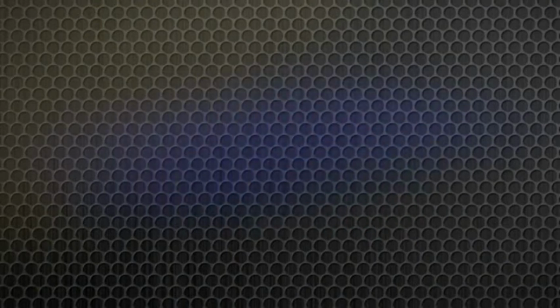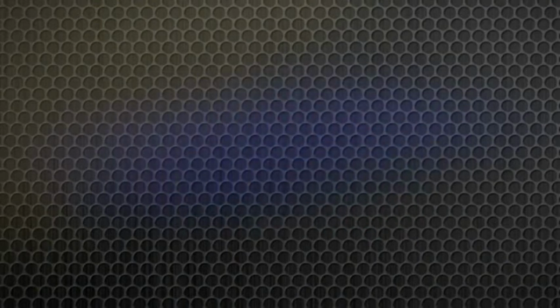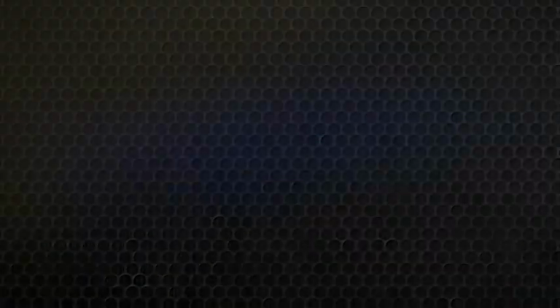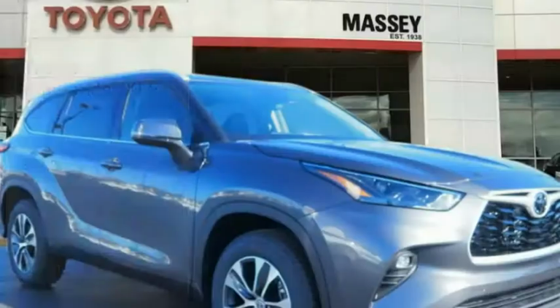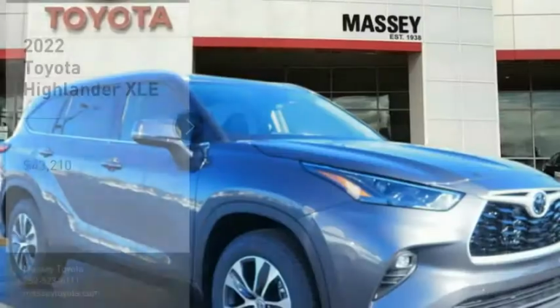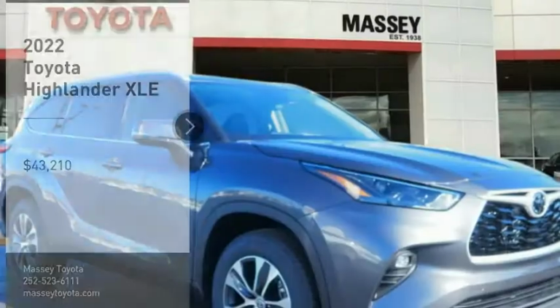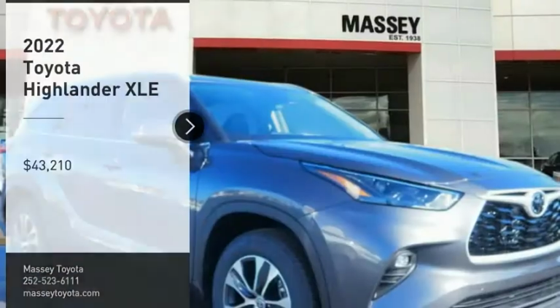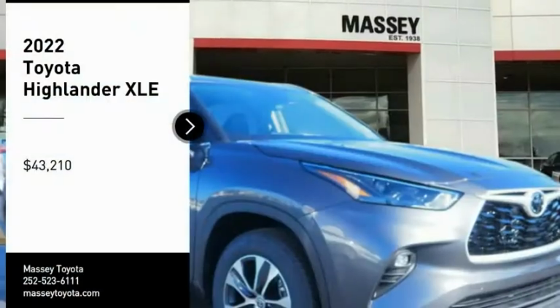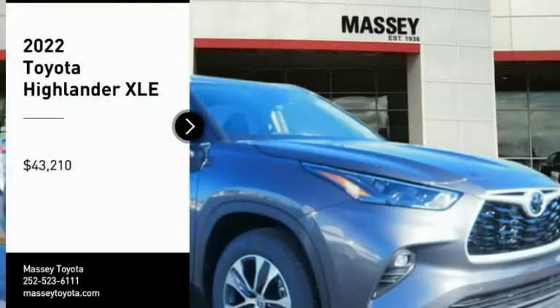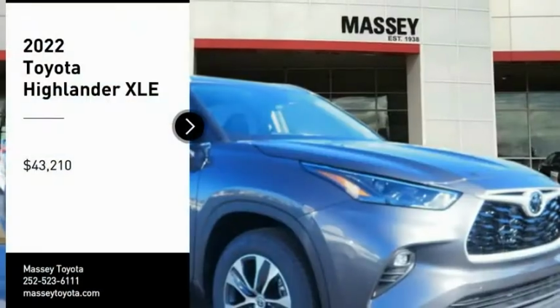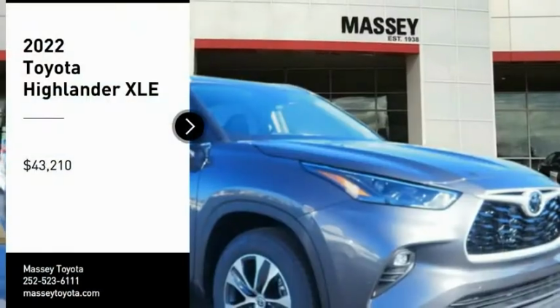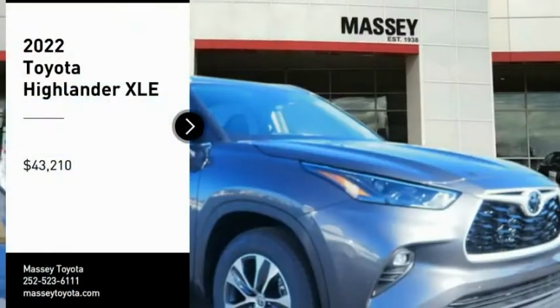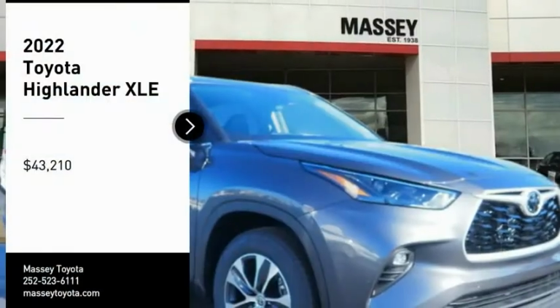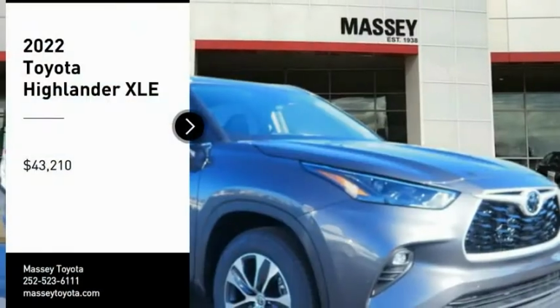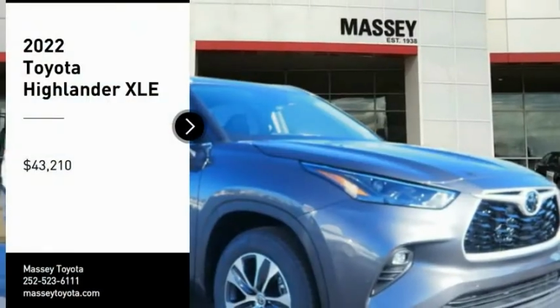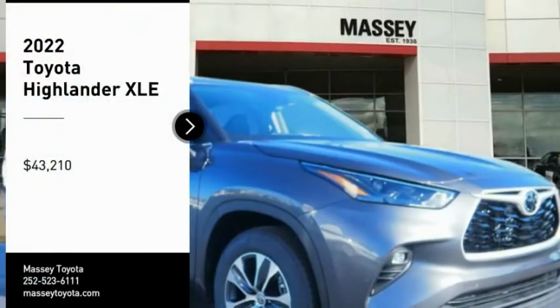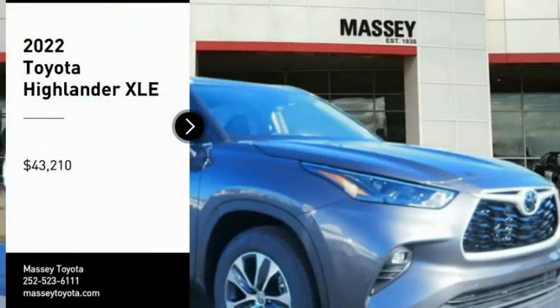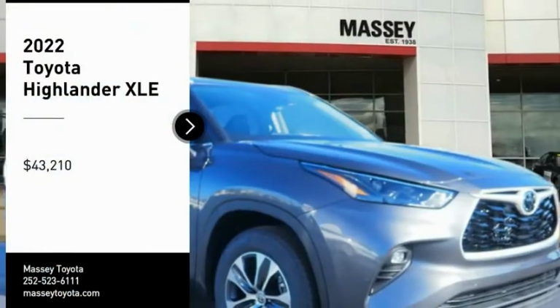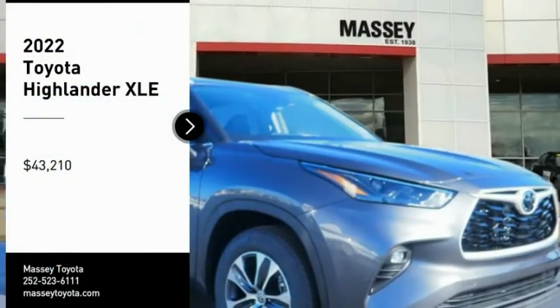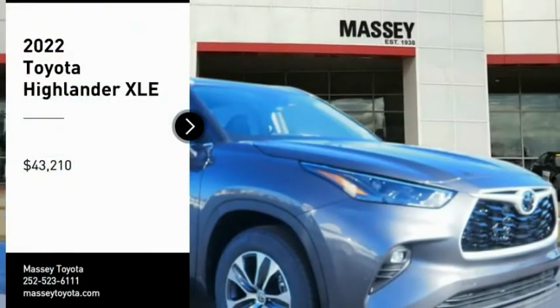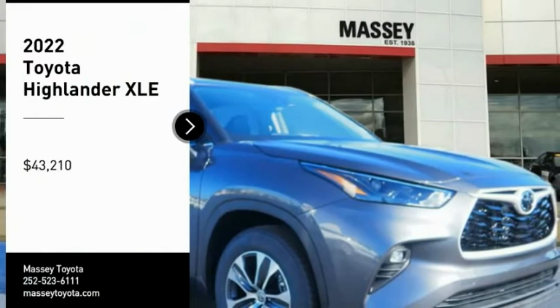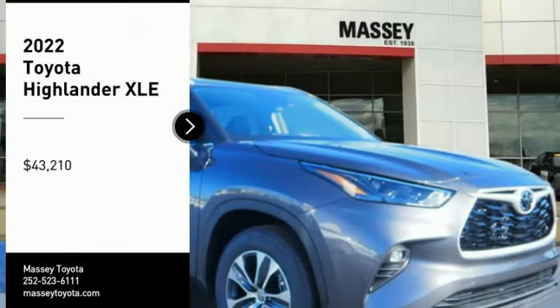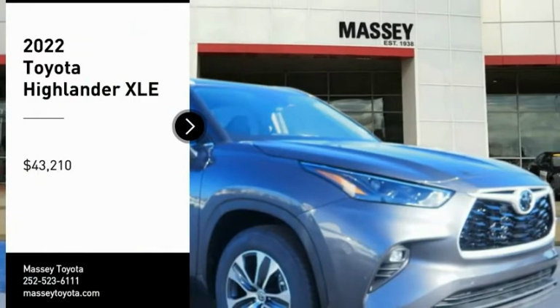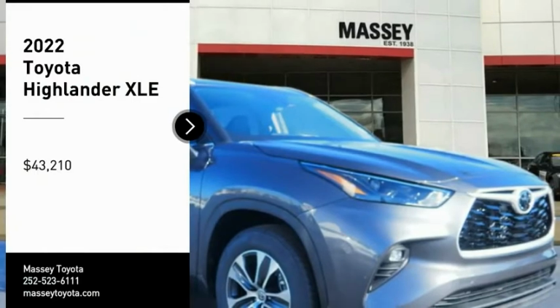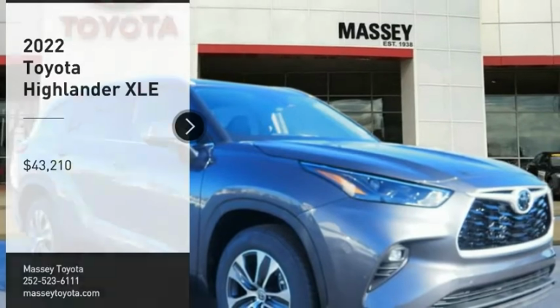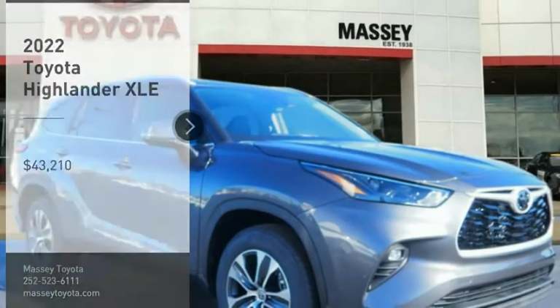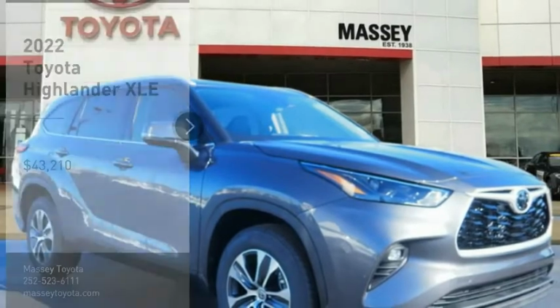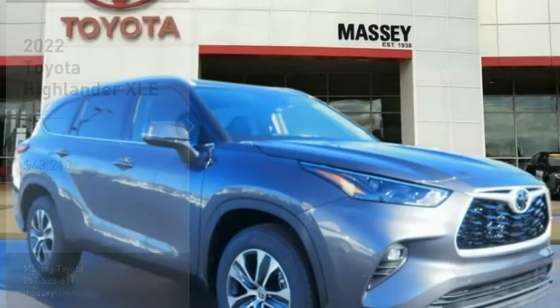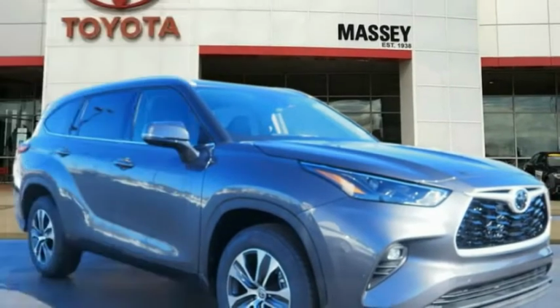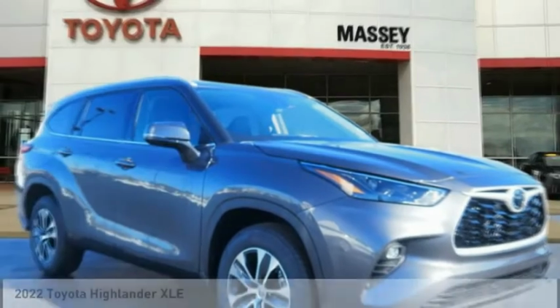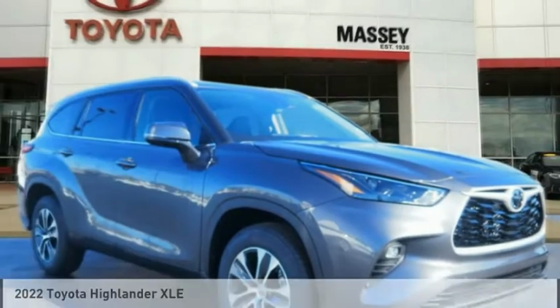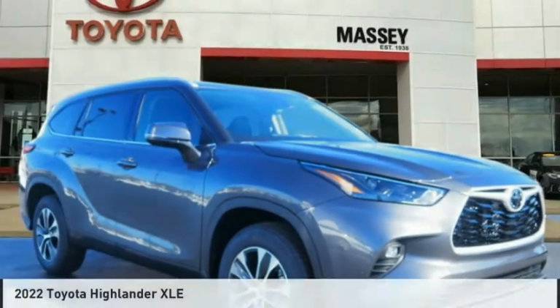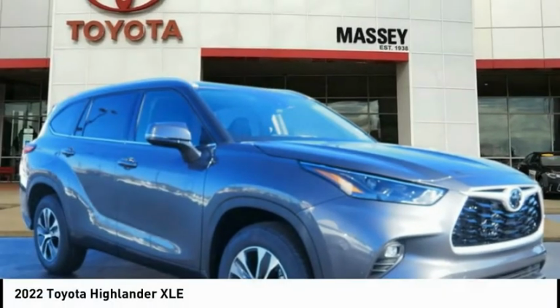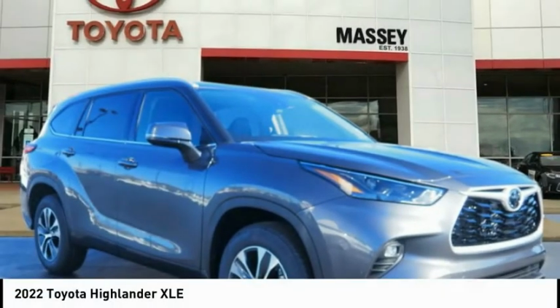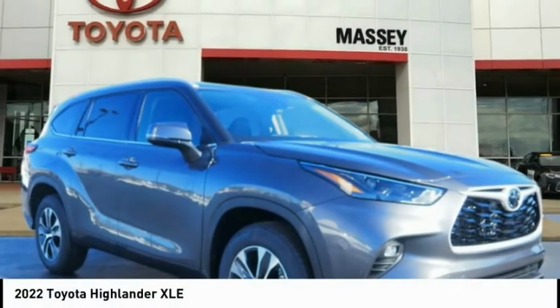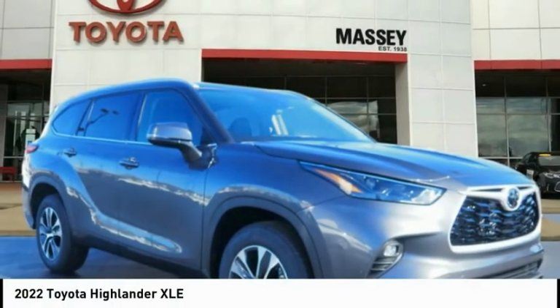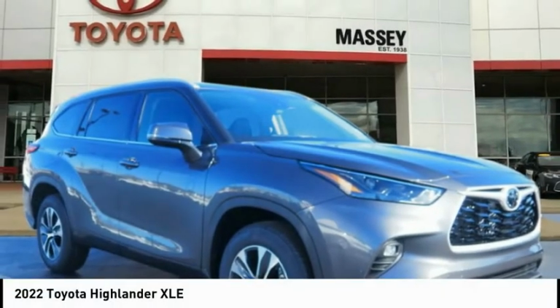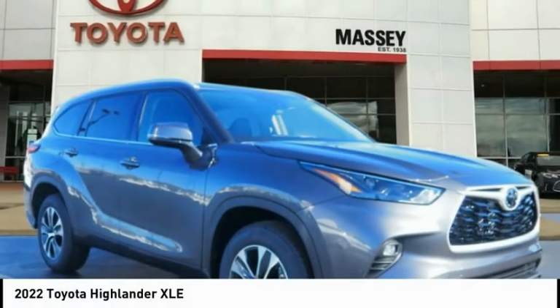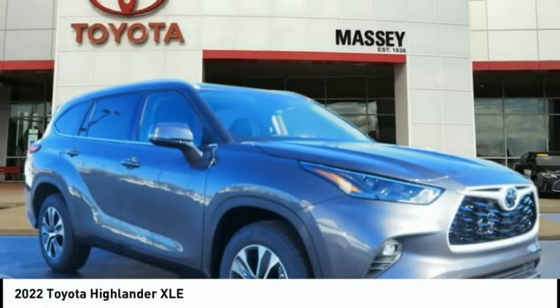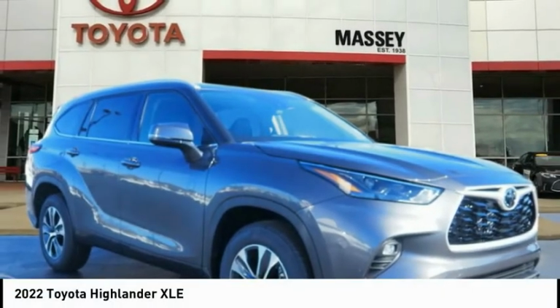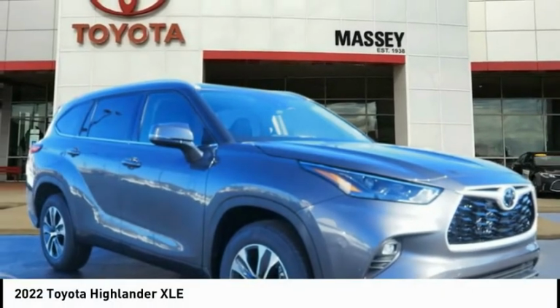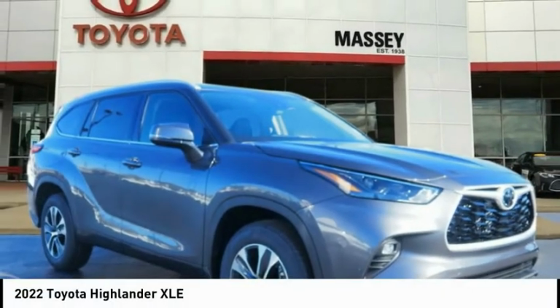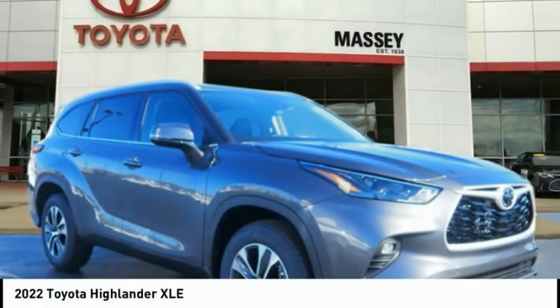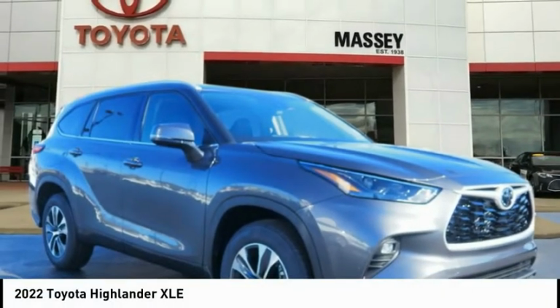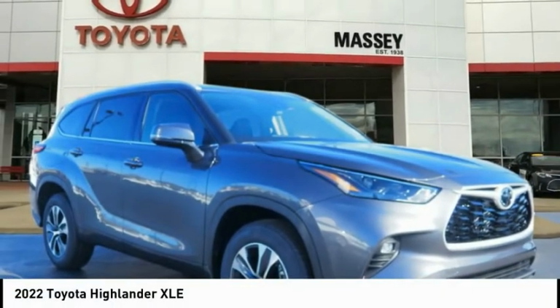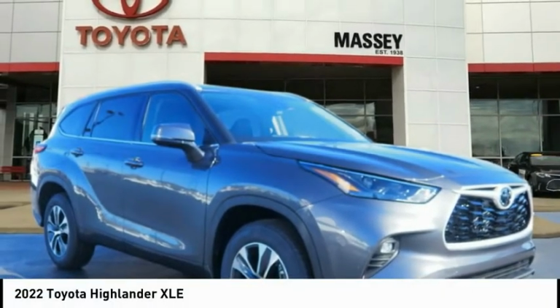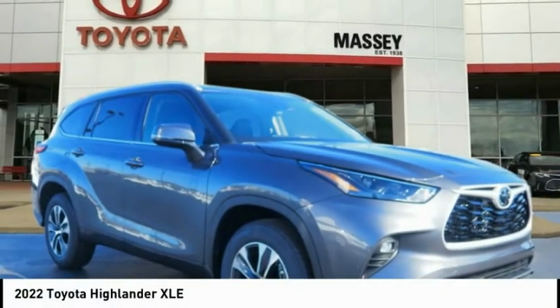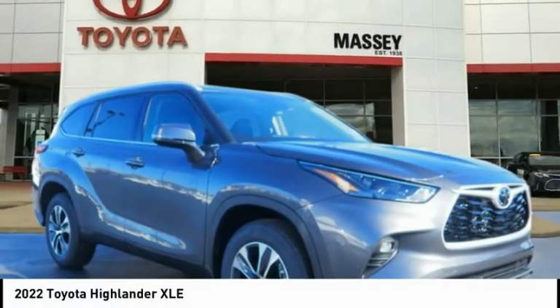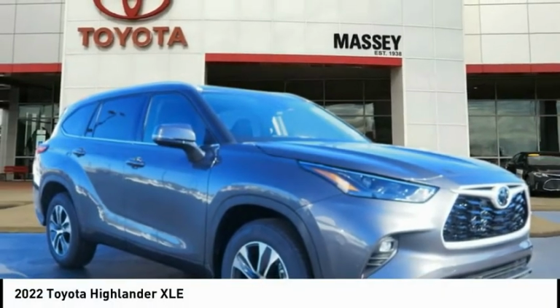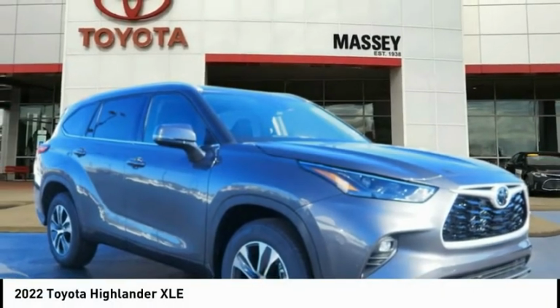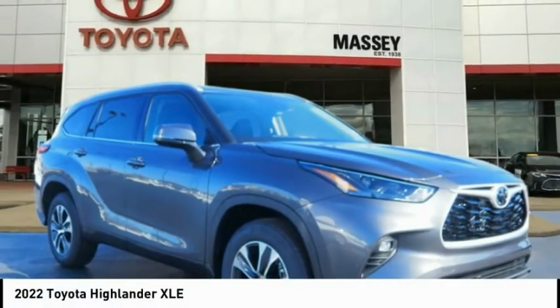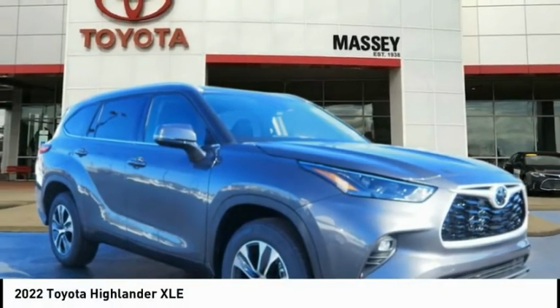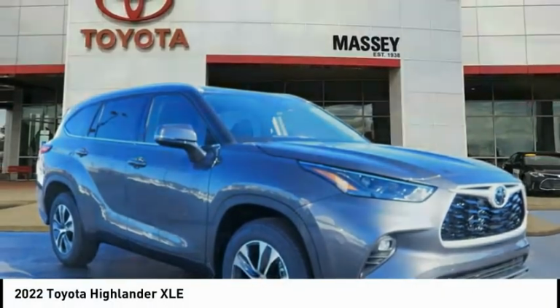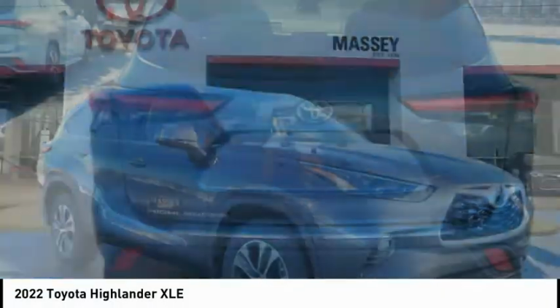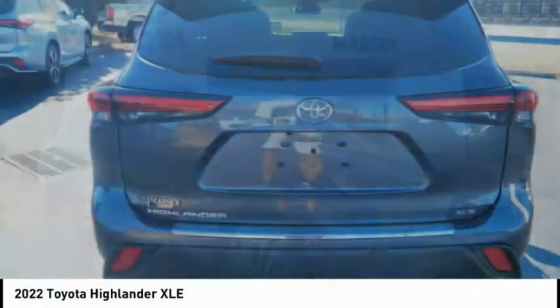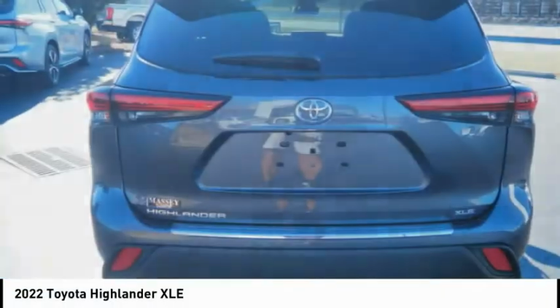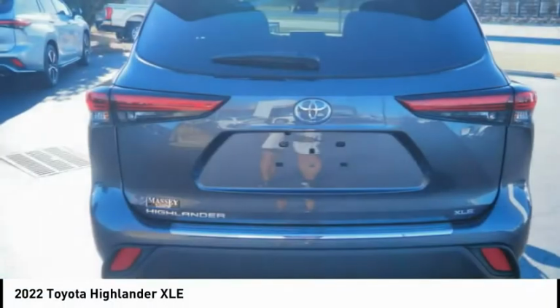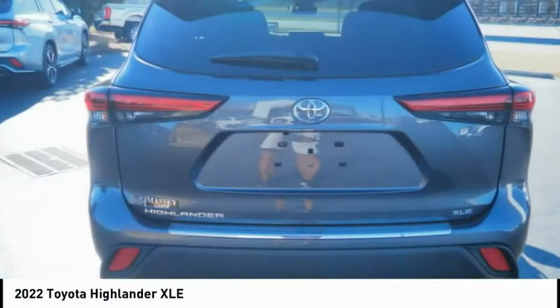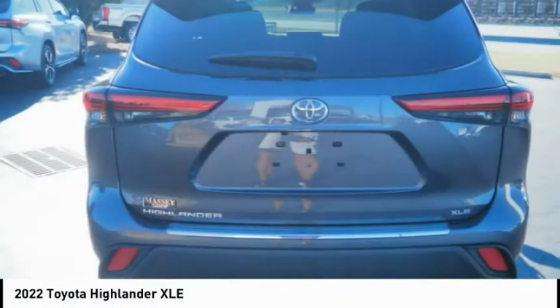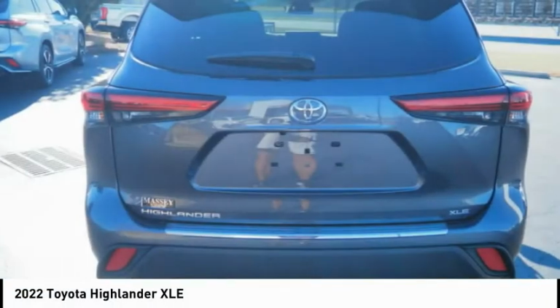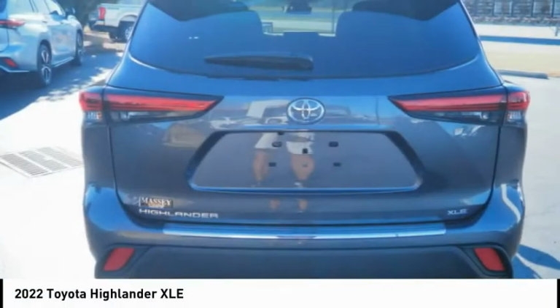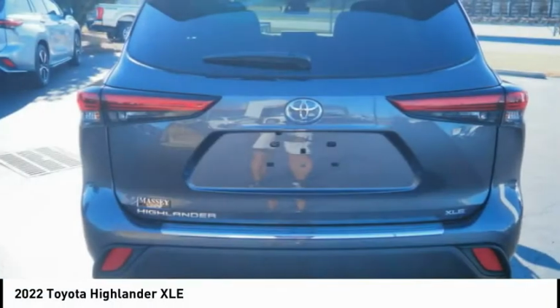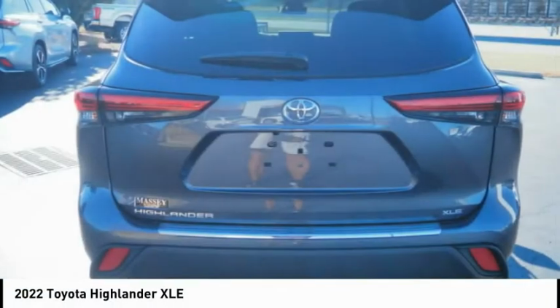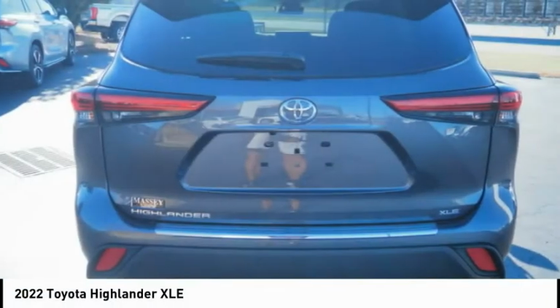We are pleased to show you the 2022 Highlander. The Highlander is the SUV that's thought of everything.